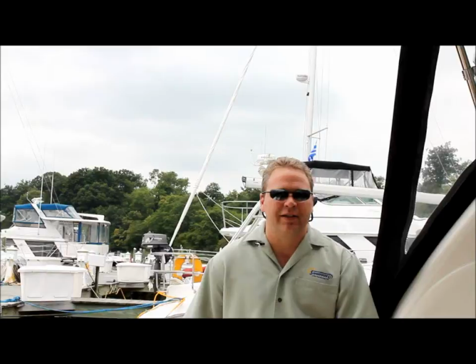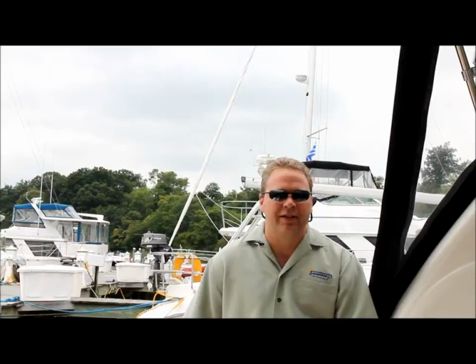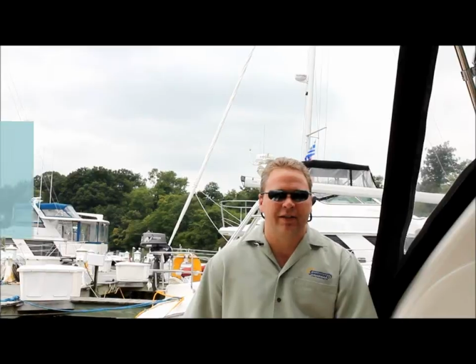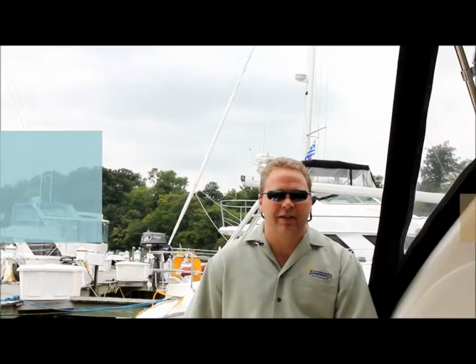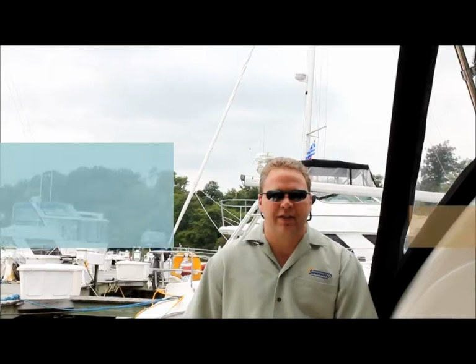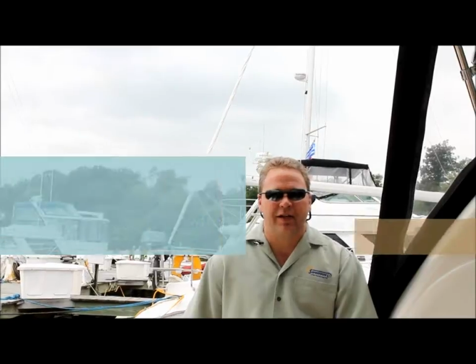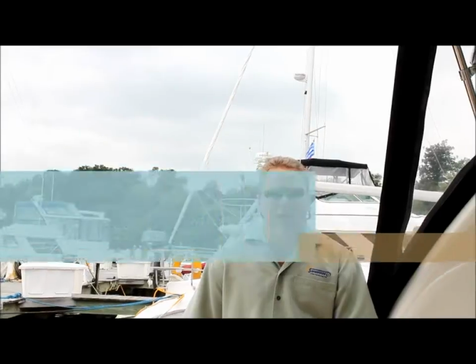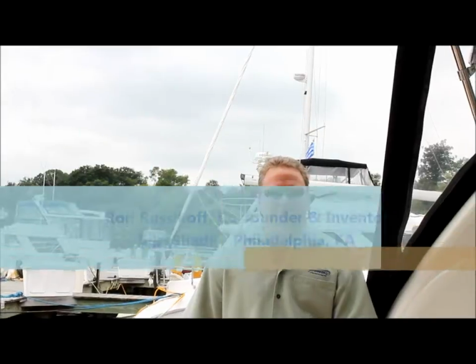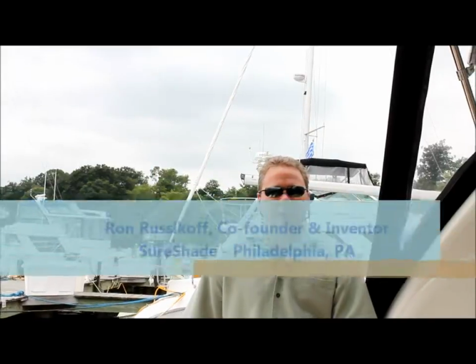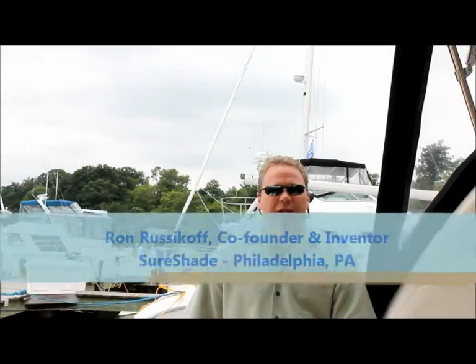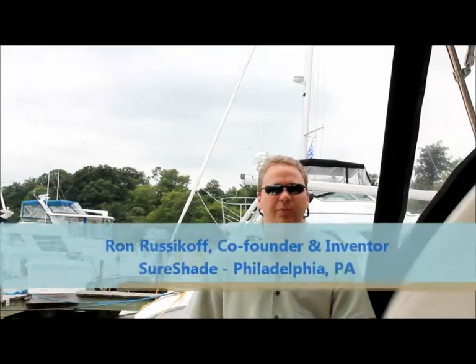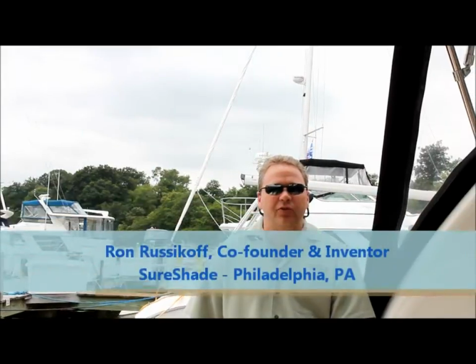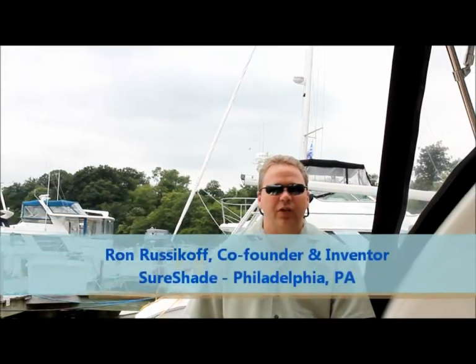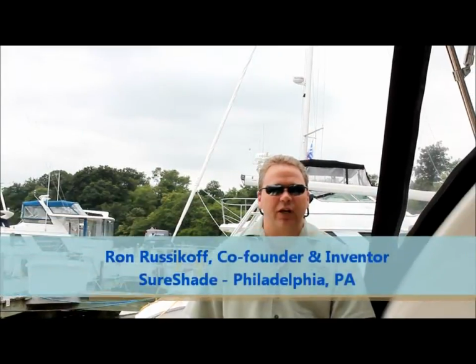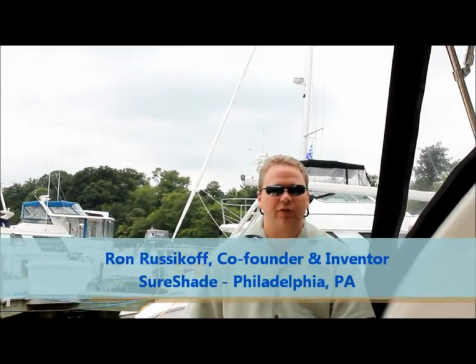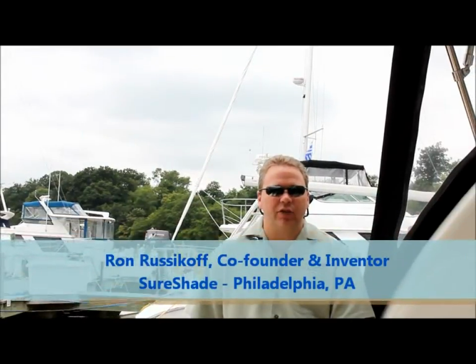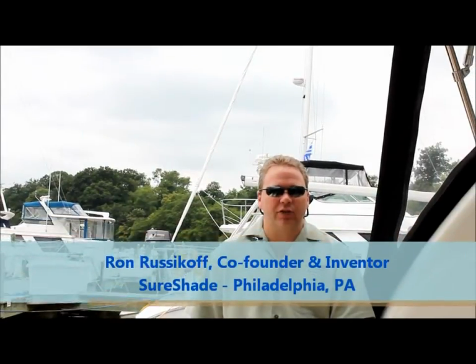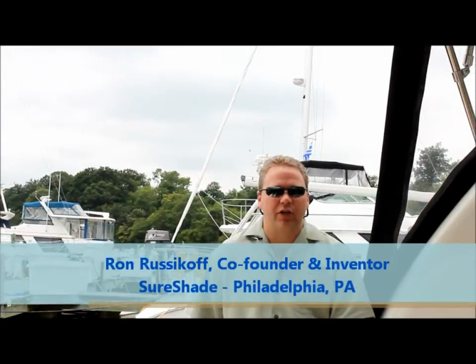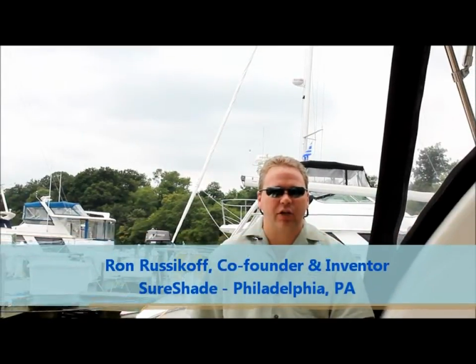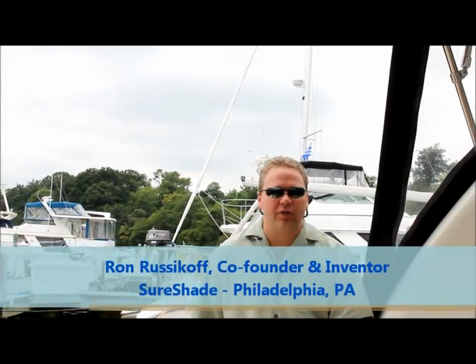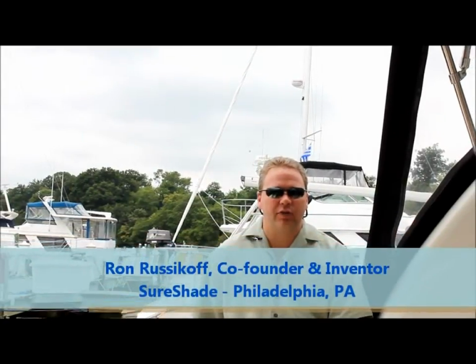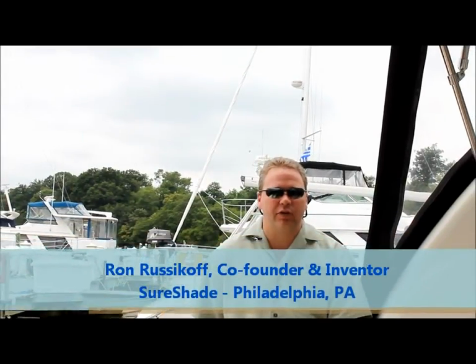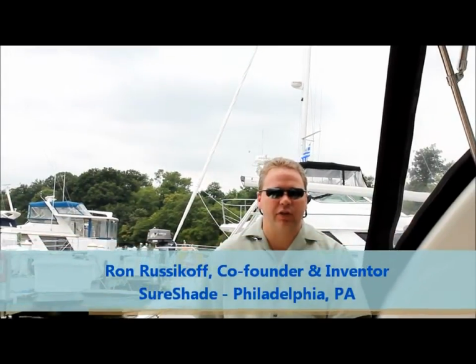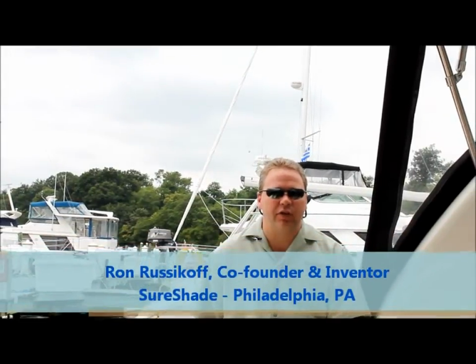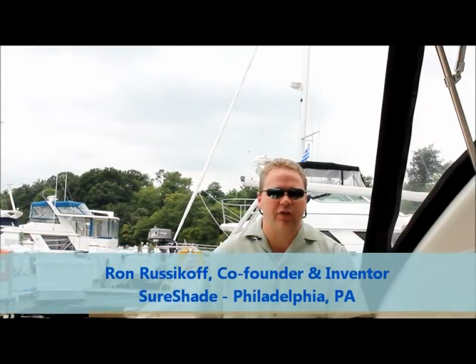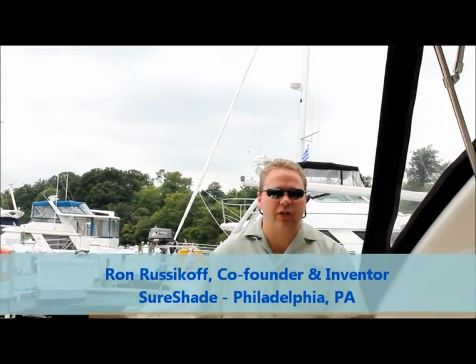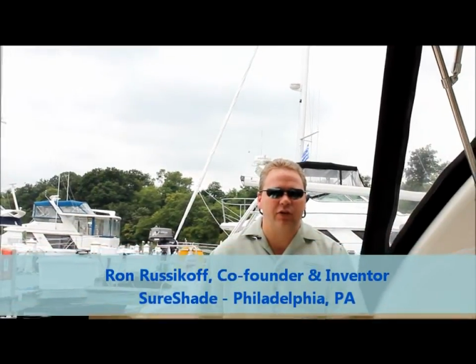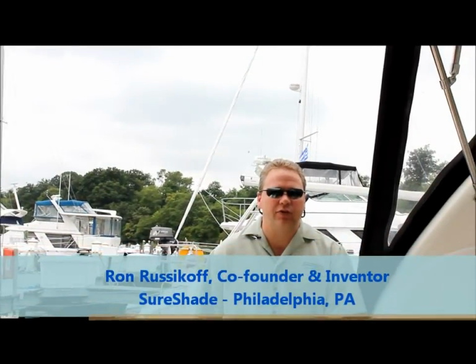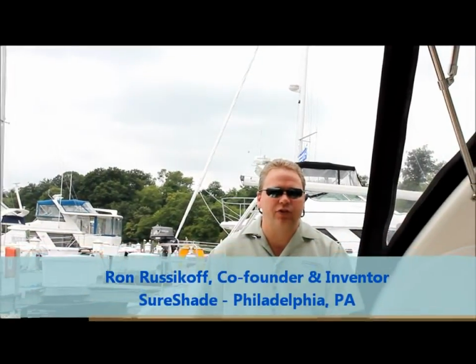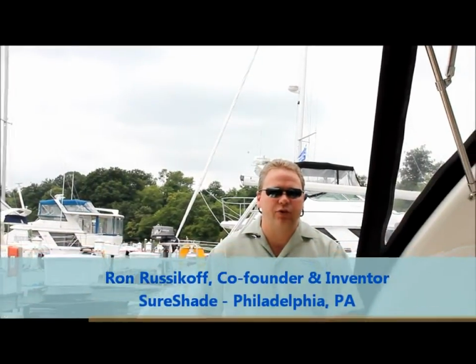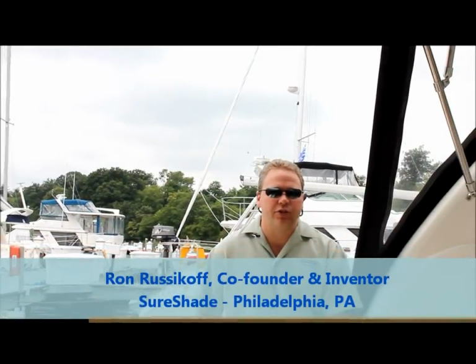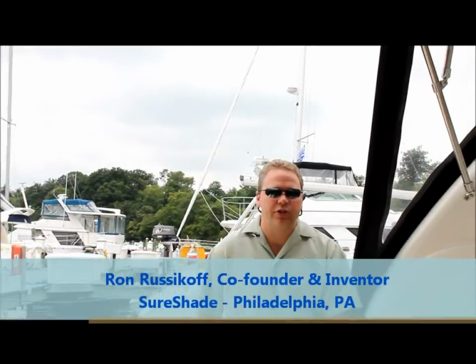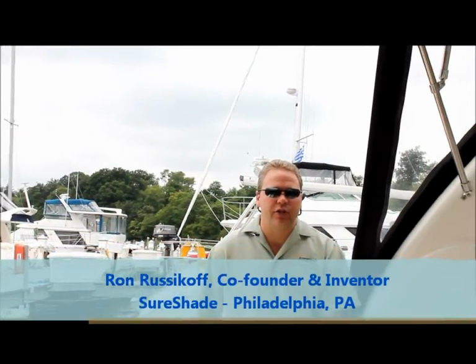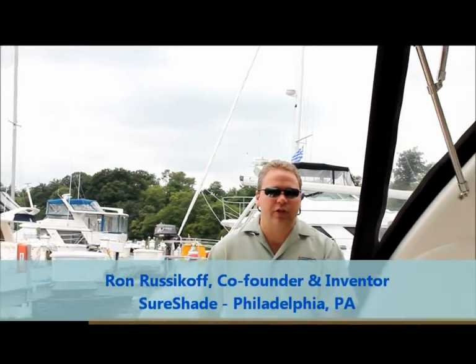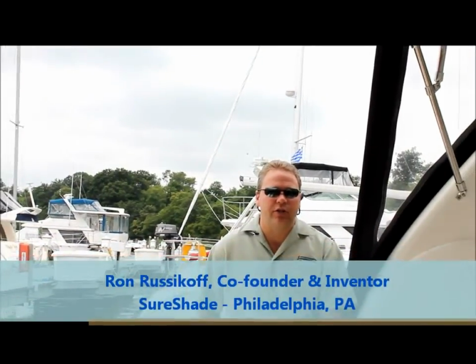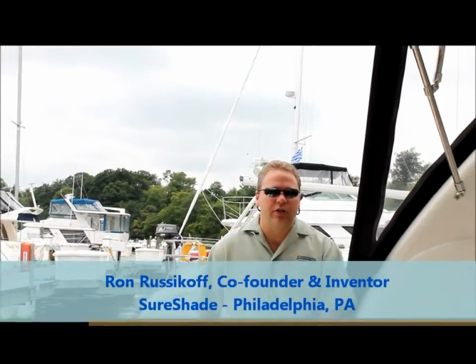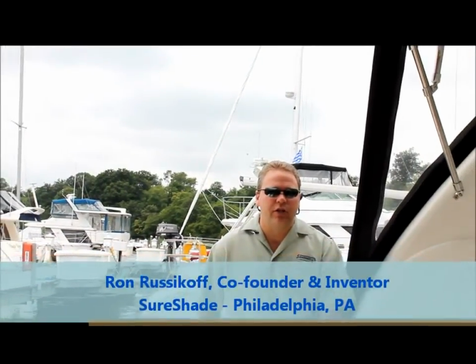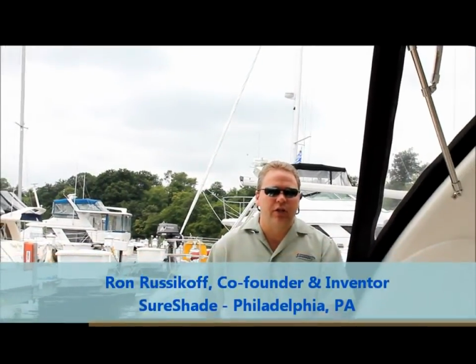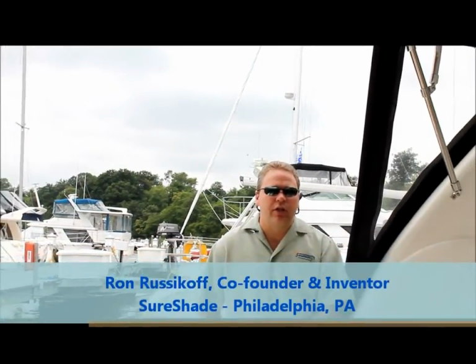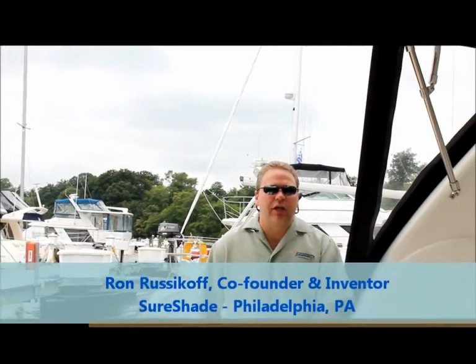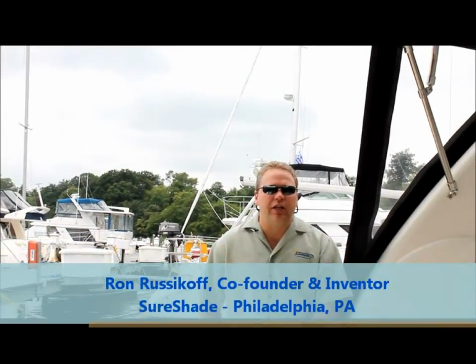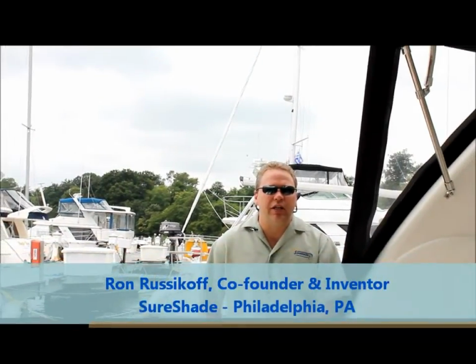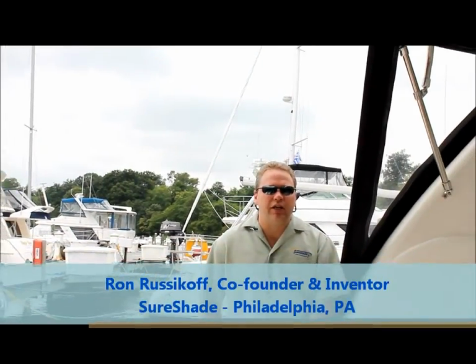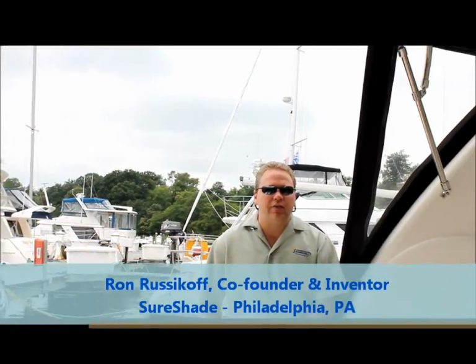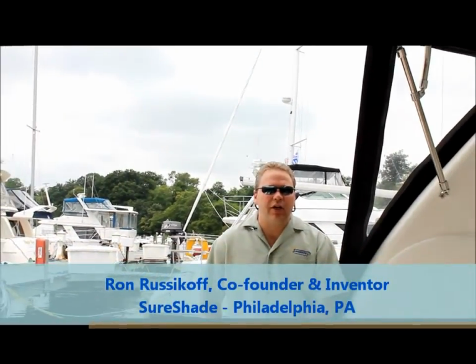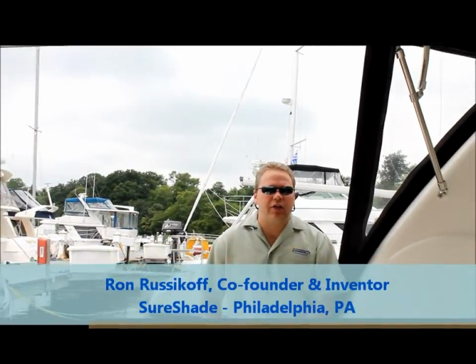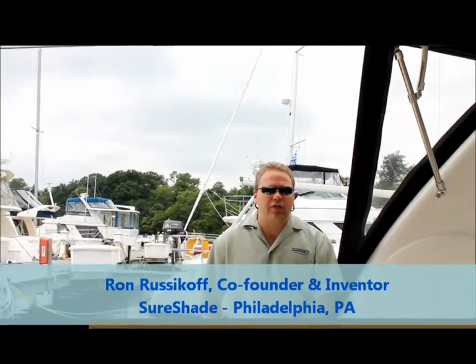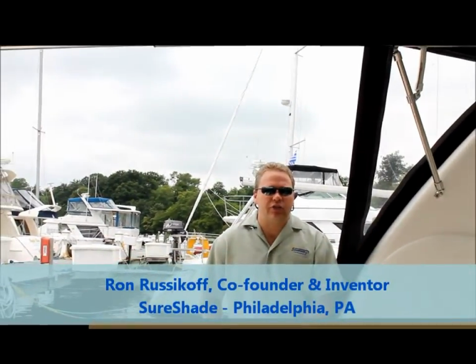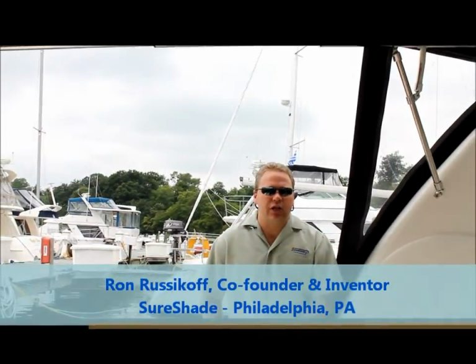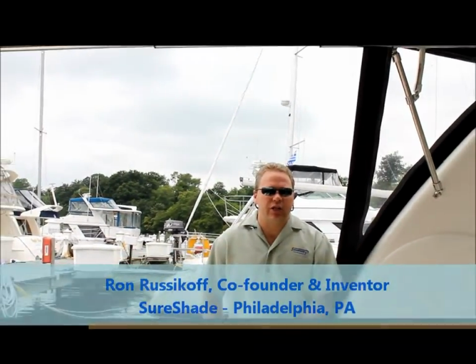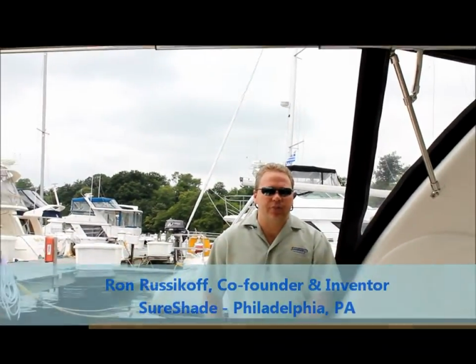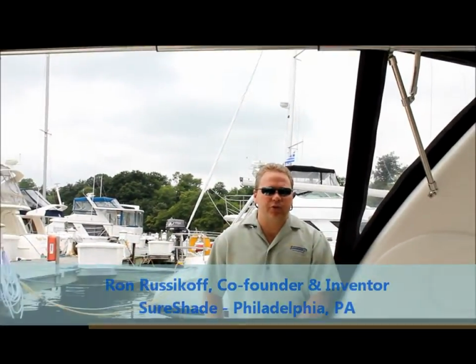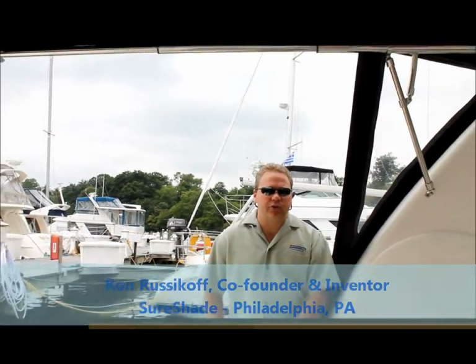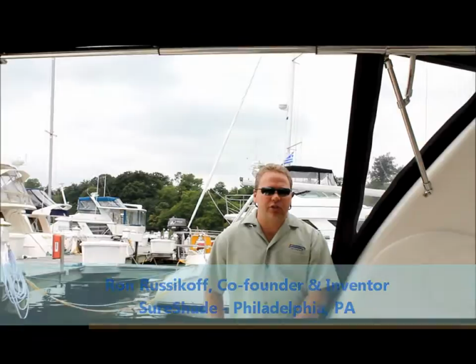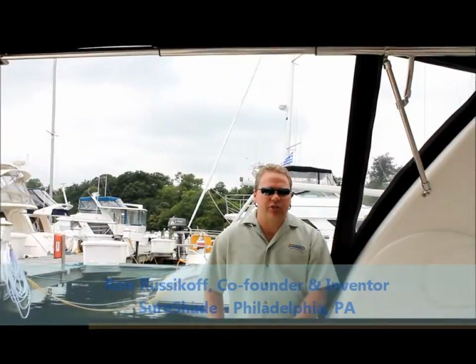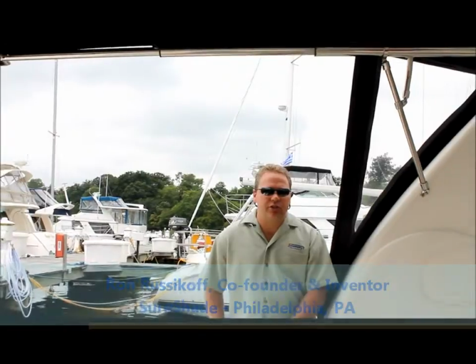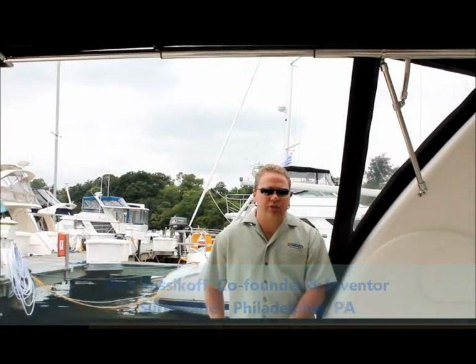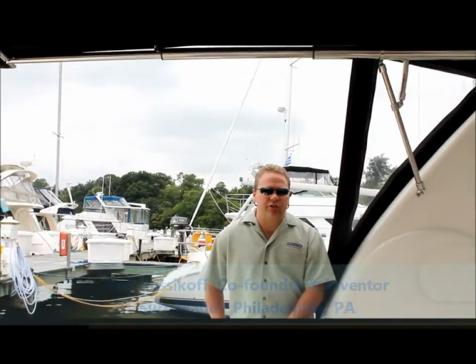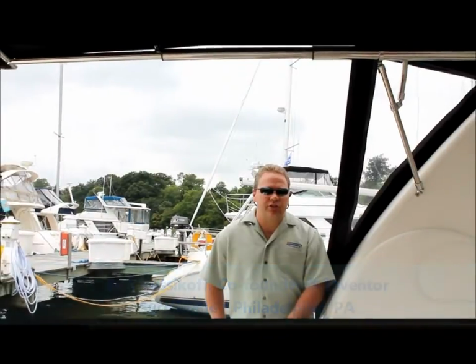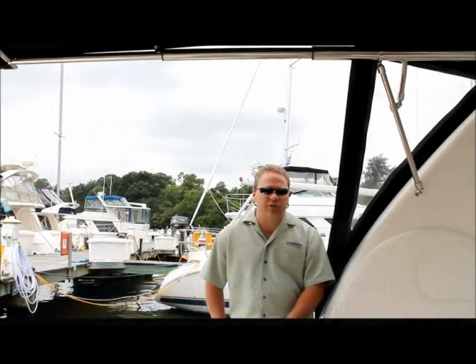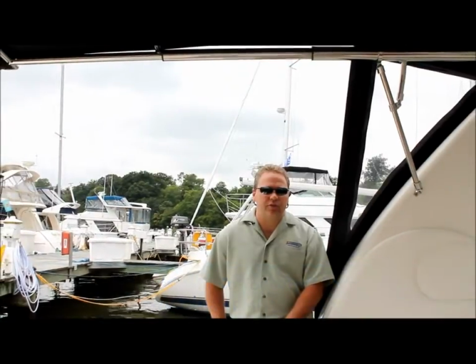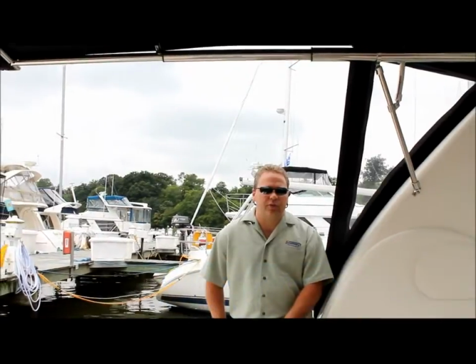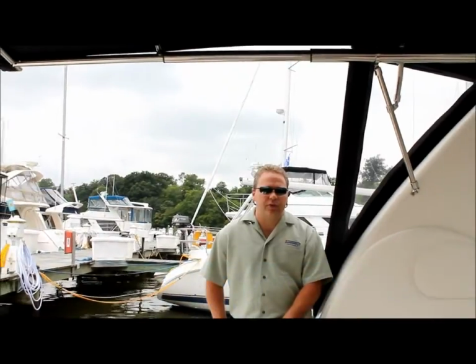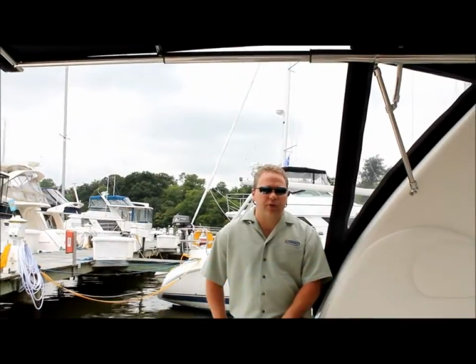Hi, my name is Ron Russakoff, the inventor of Shoreshade, an innovative retractable sunshade system for boats.